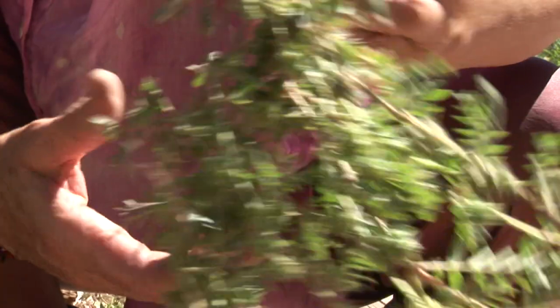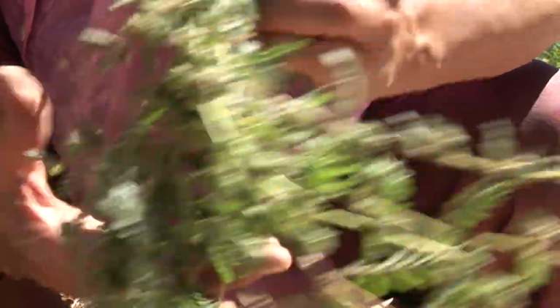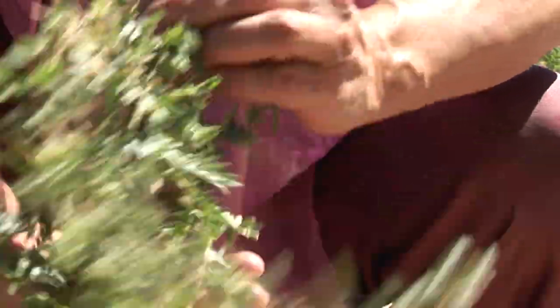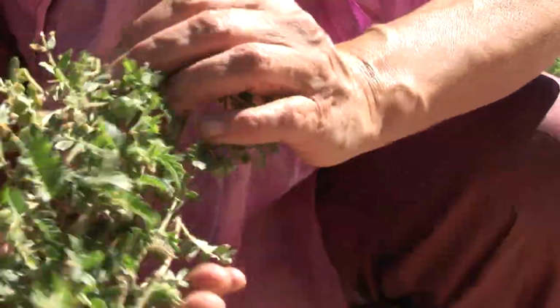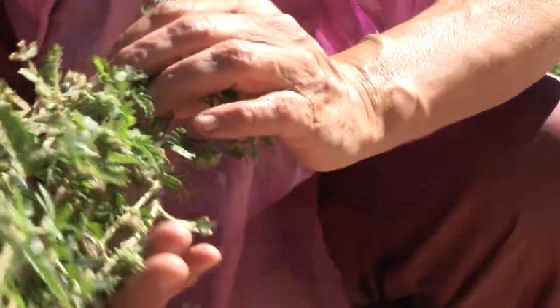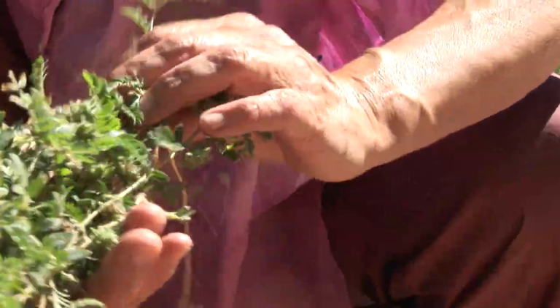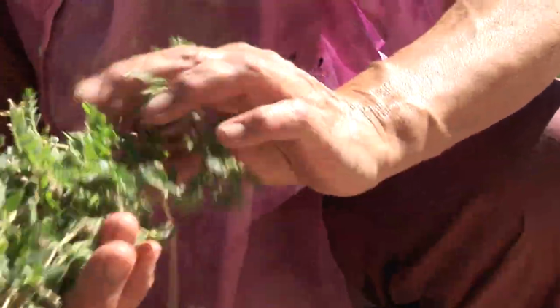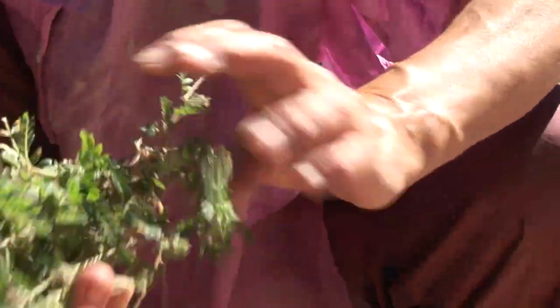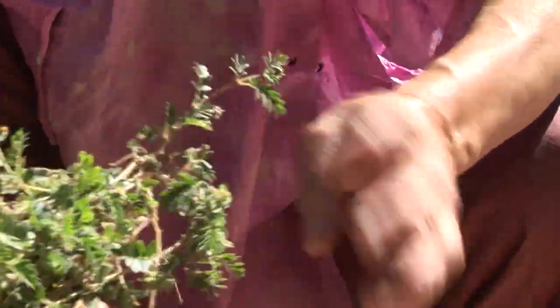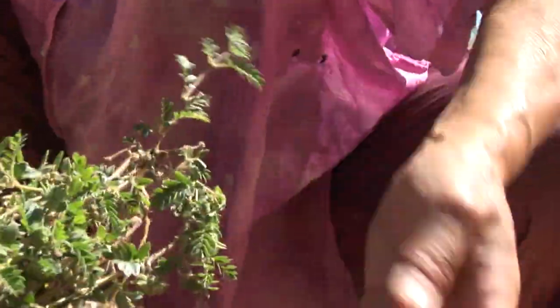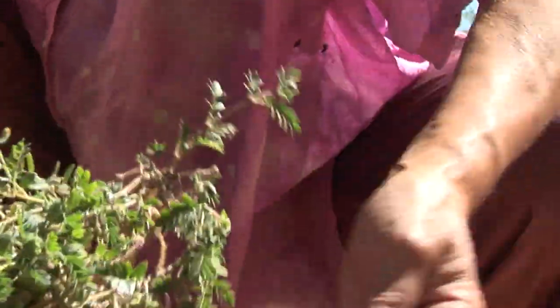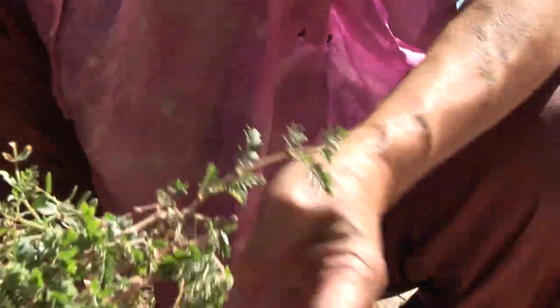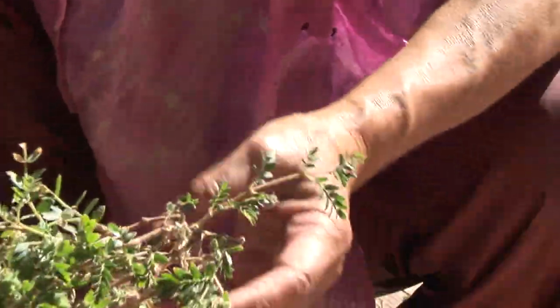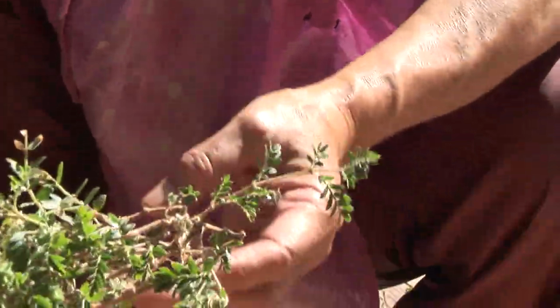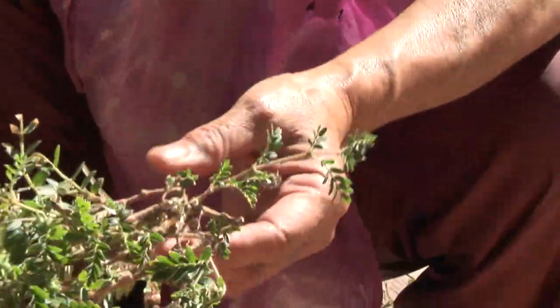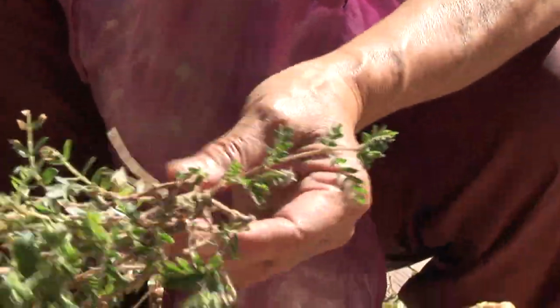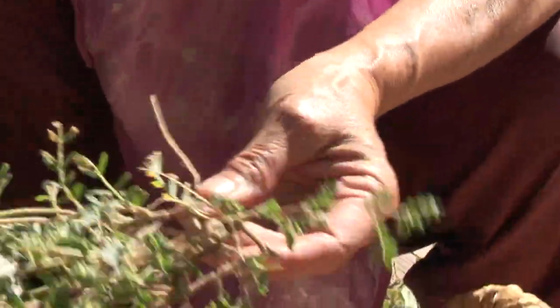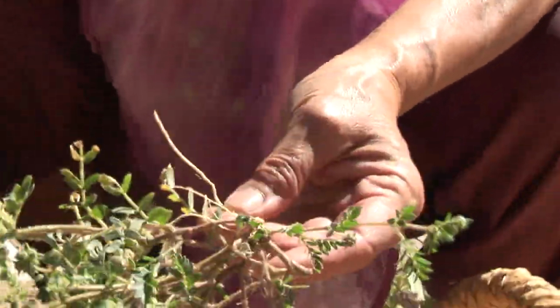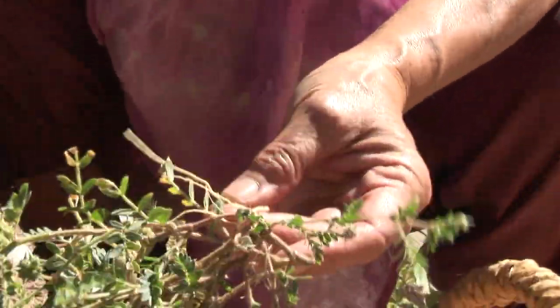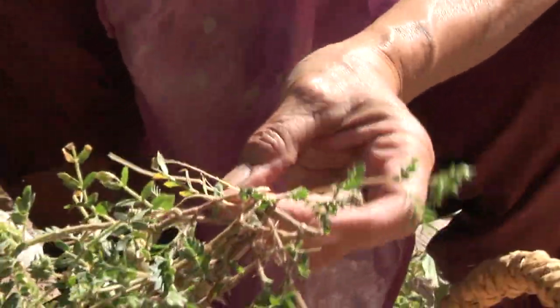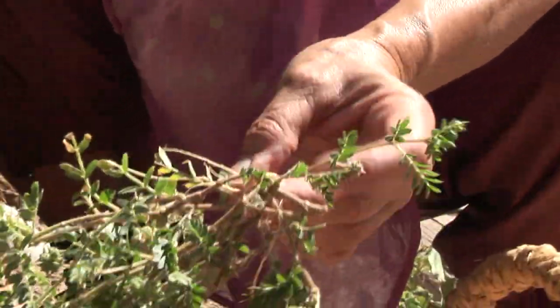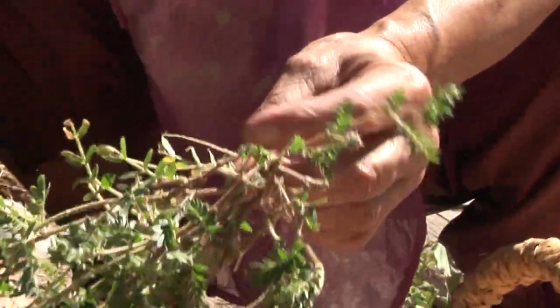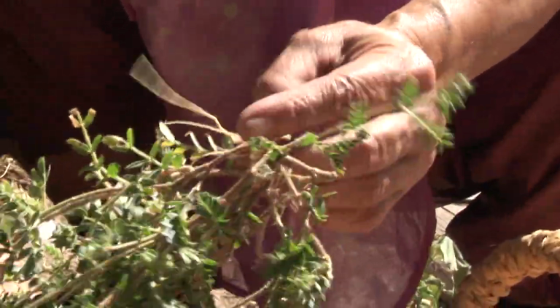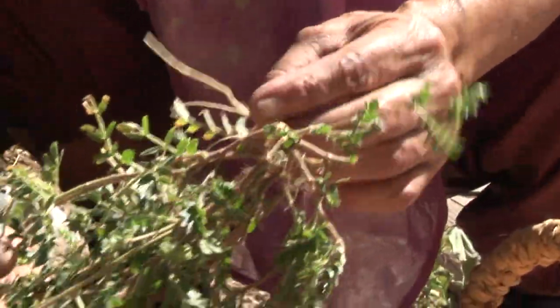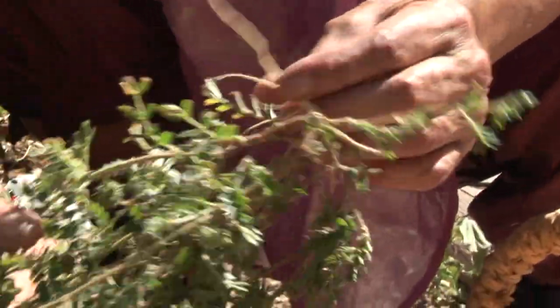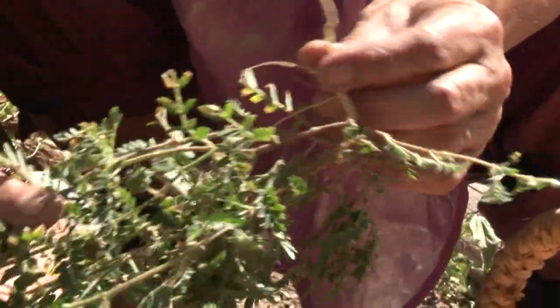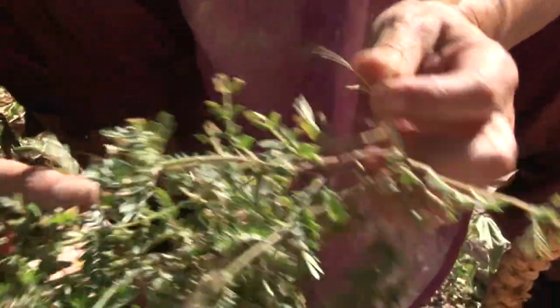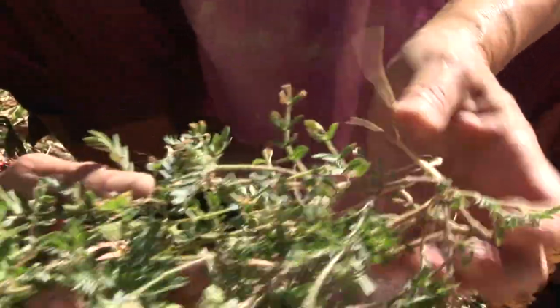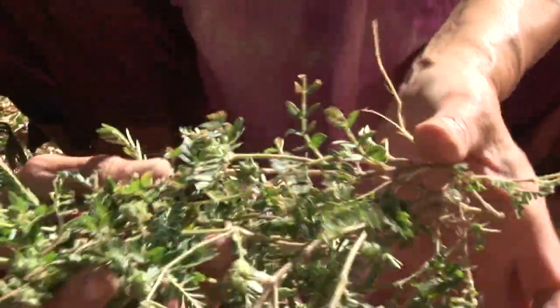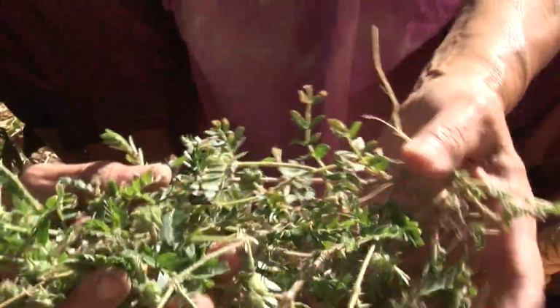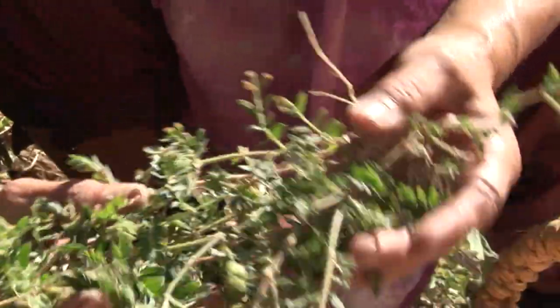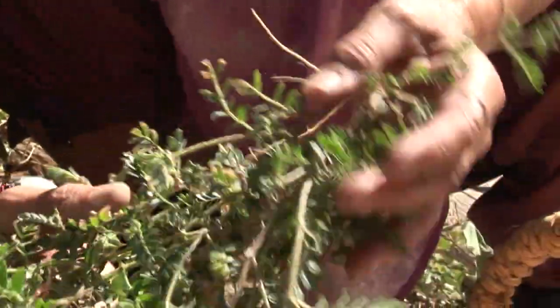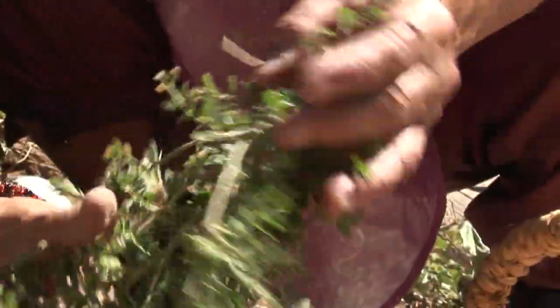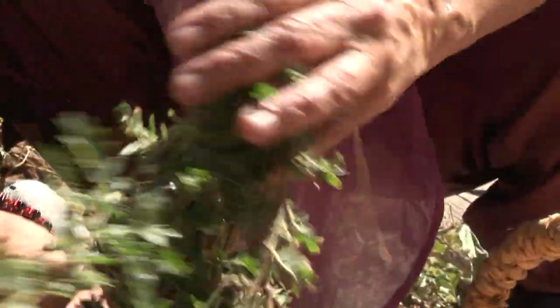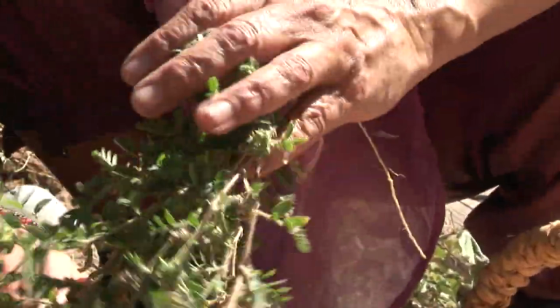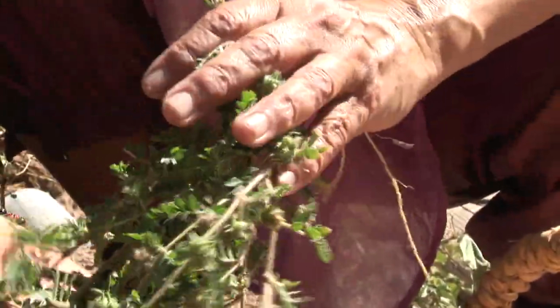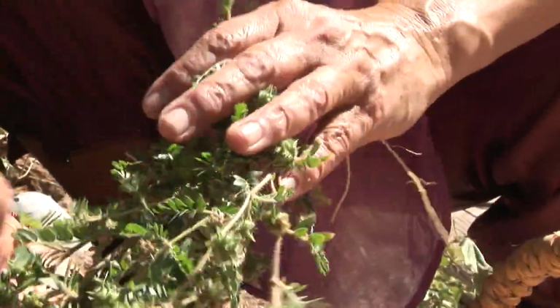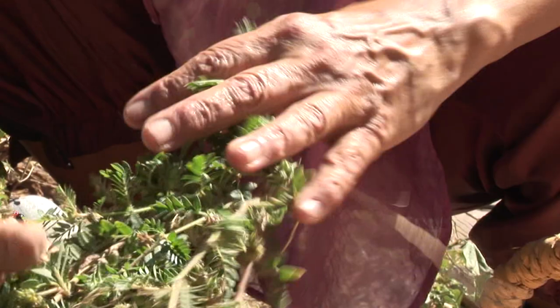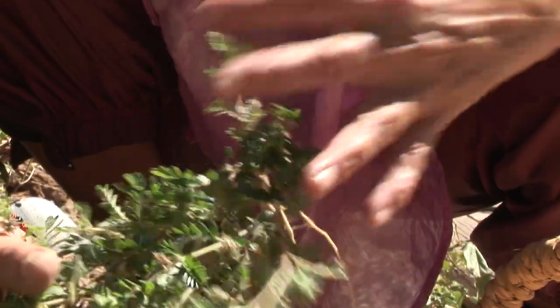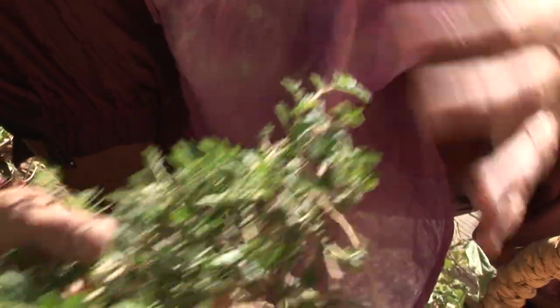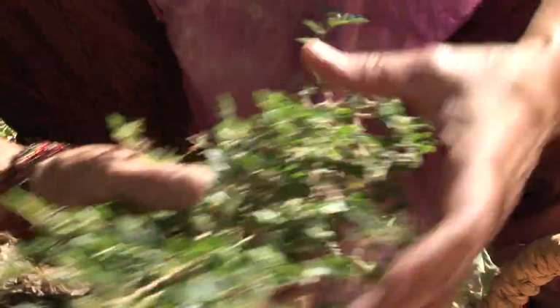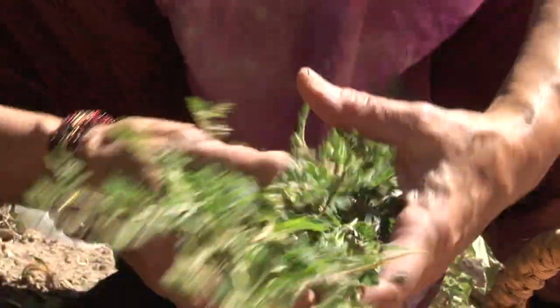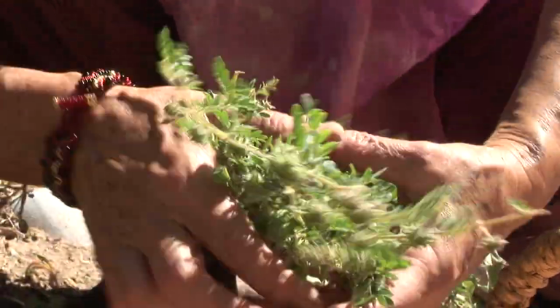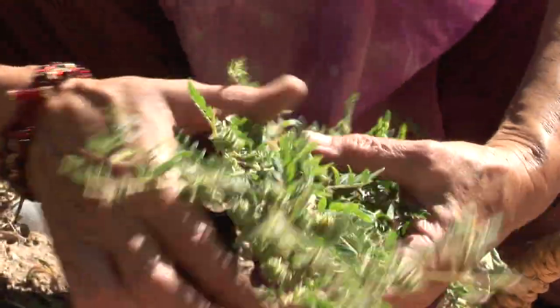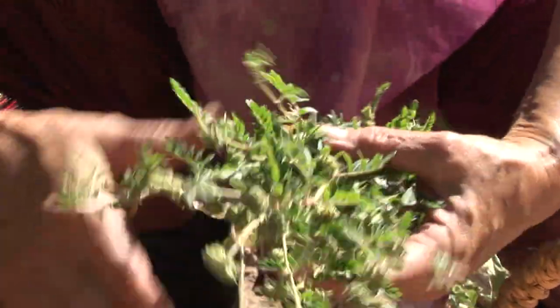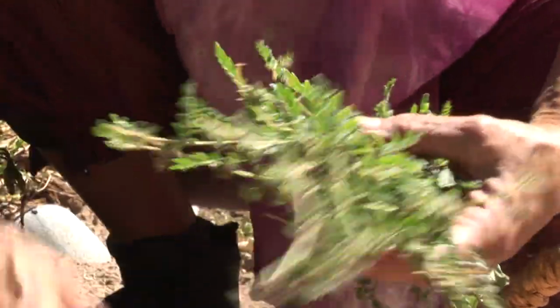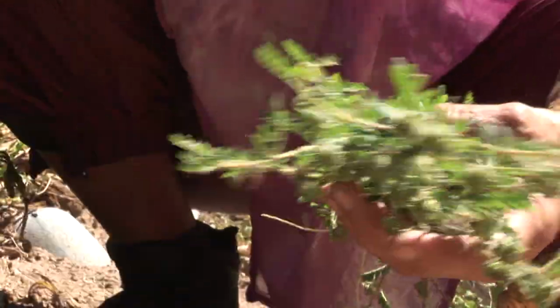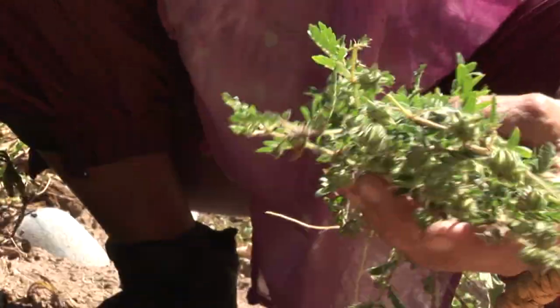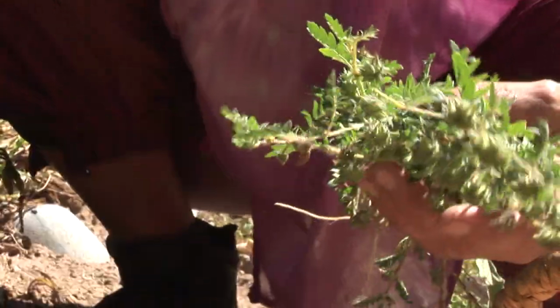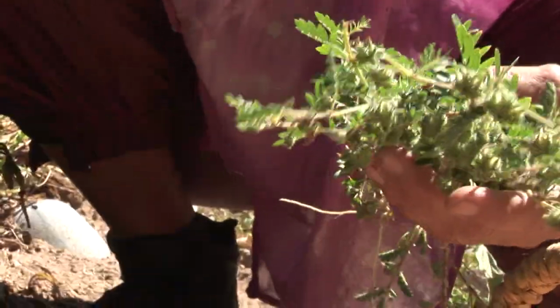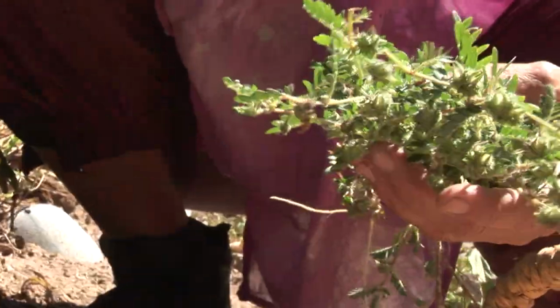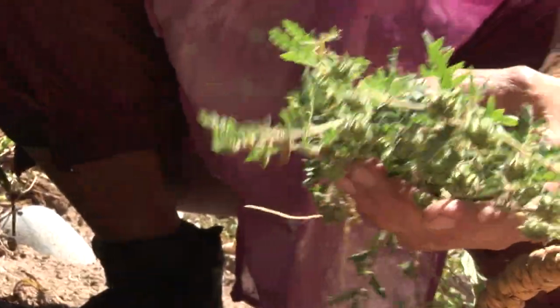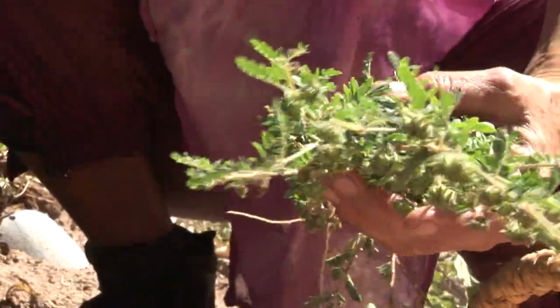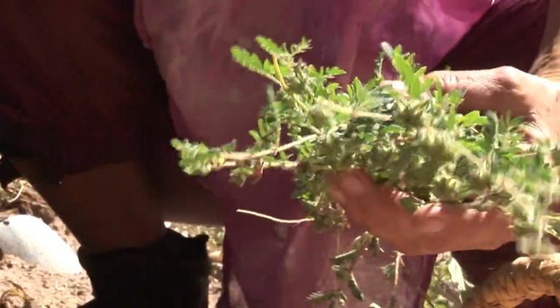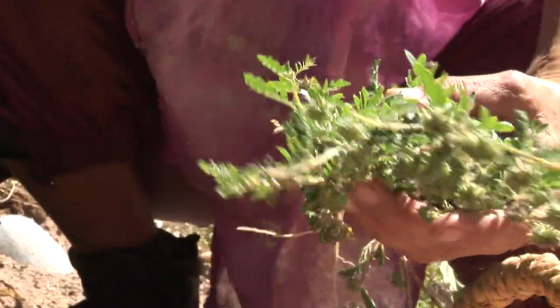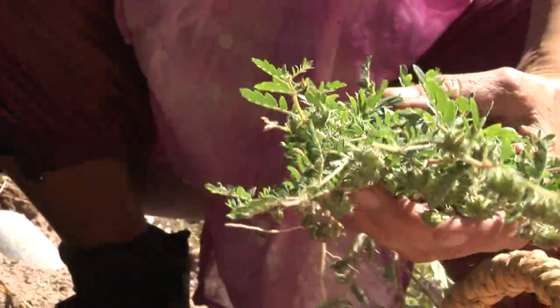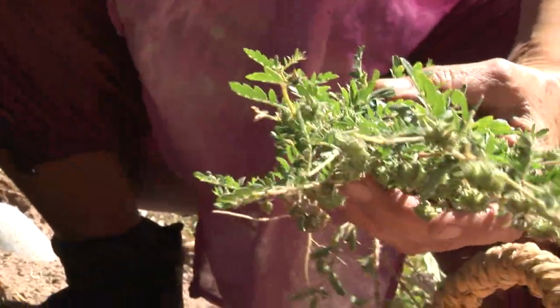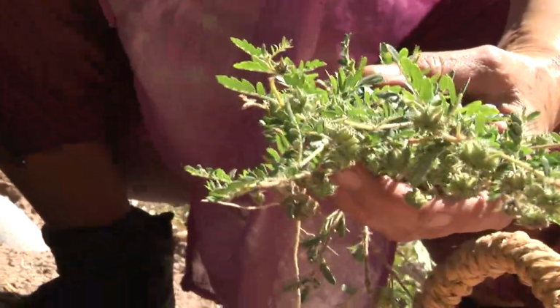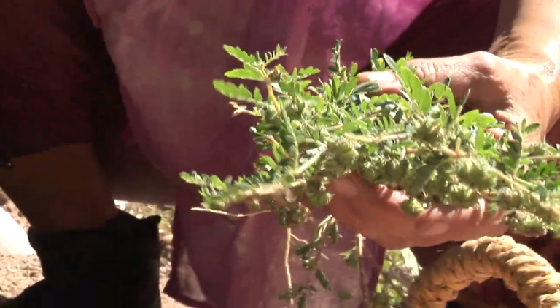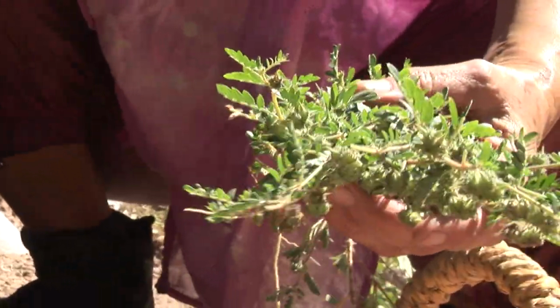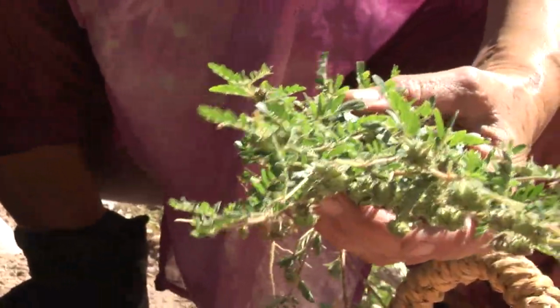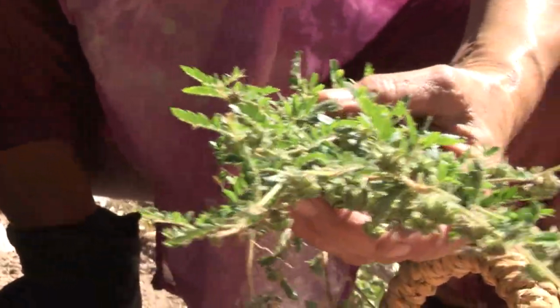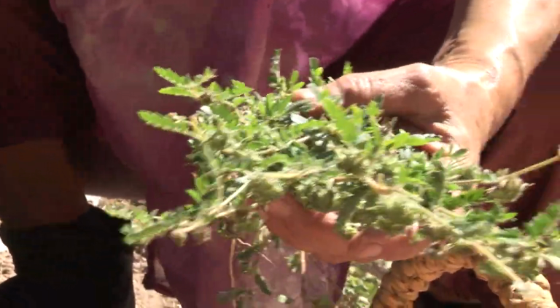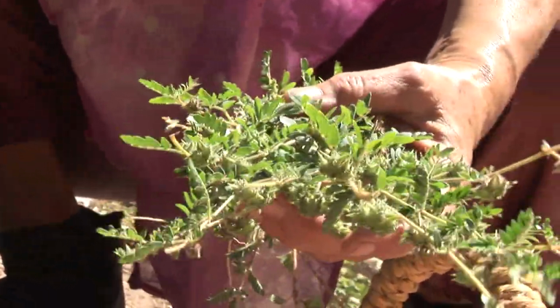That's a good one. That's a nice one. We got it with the root and all. There's a lot of good medicine there for treating pain.